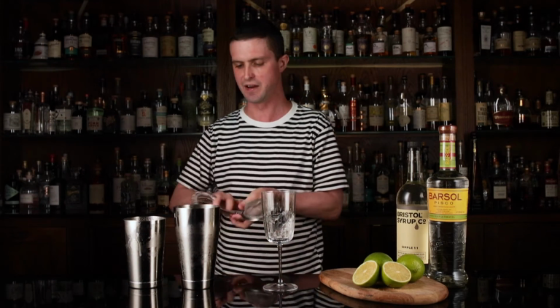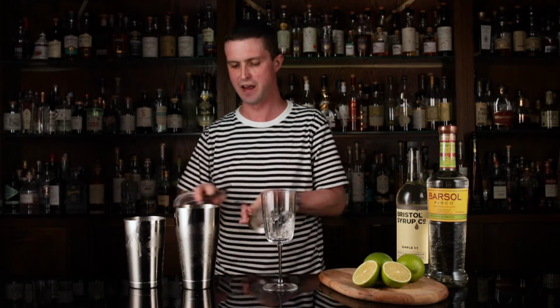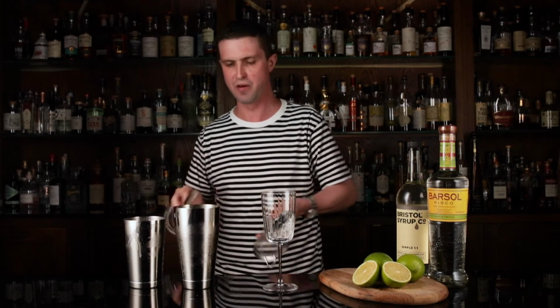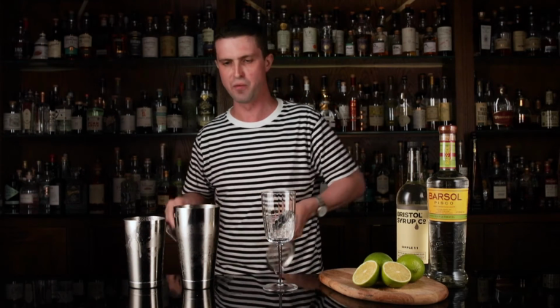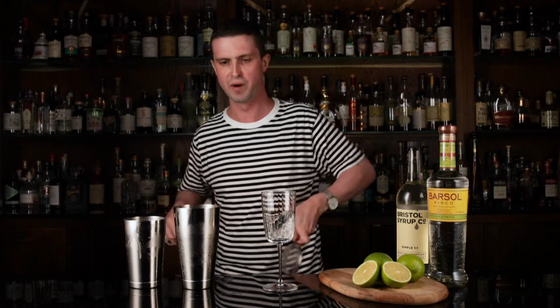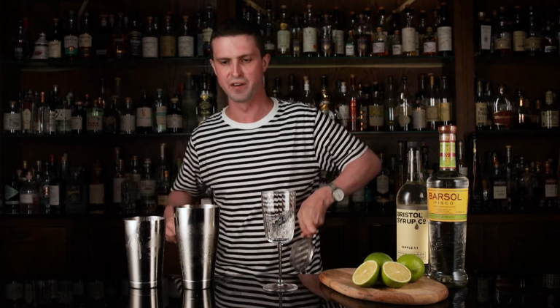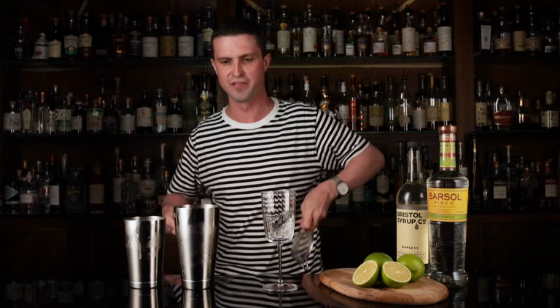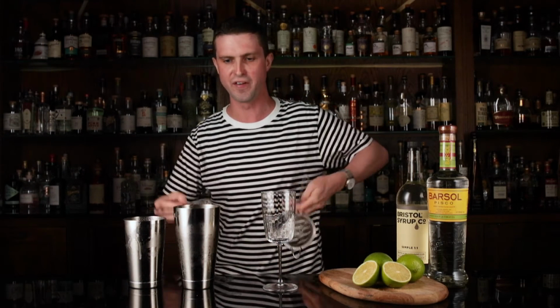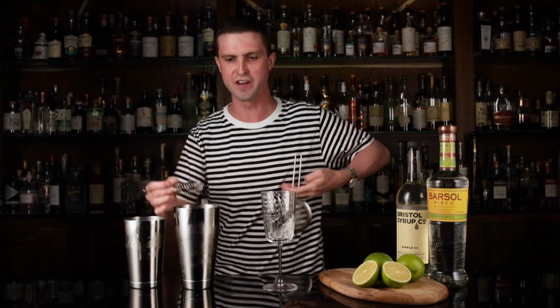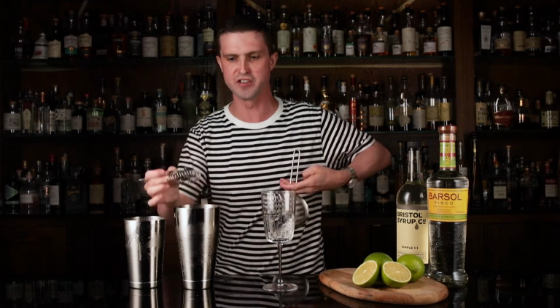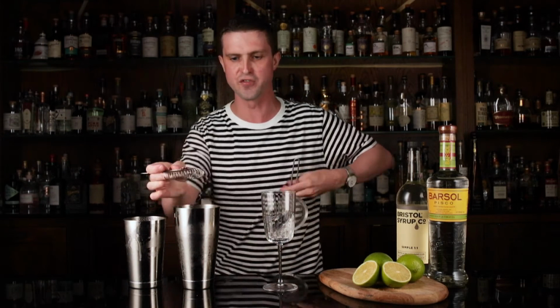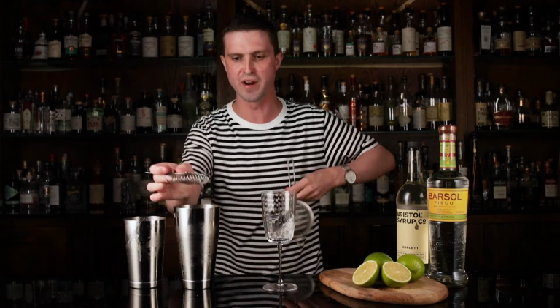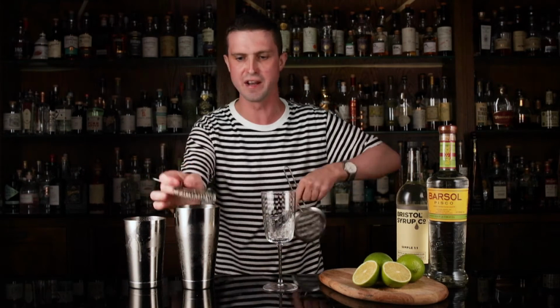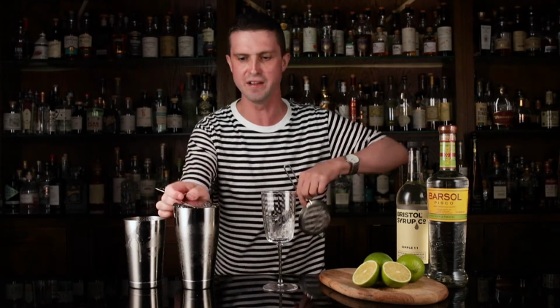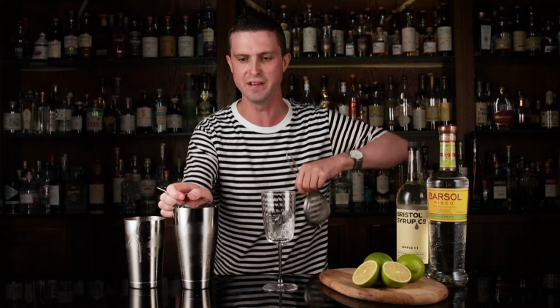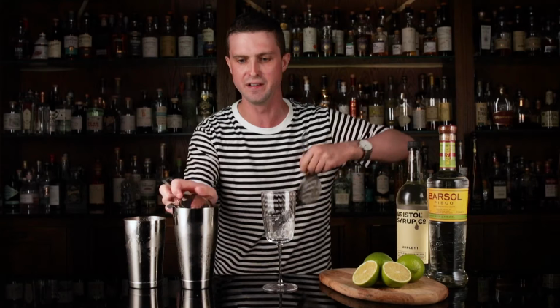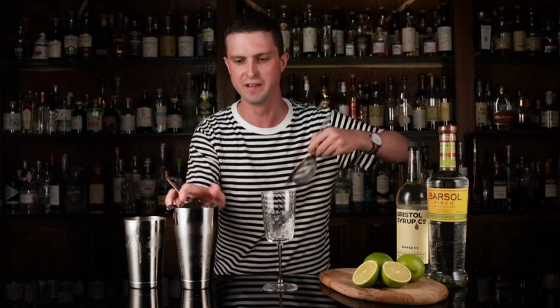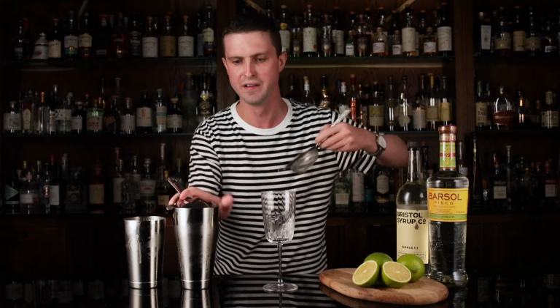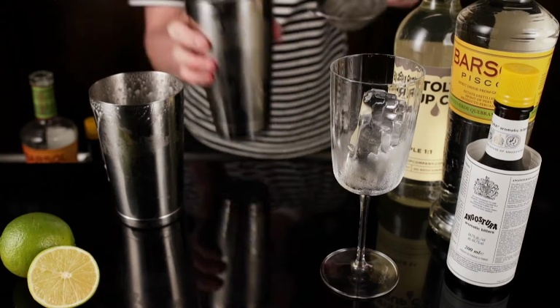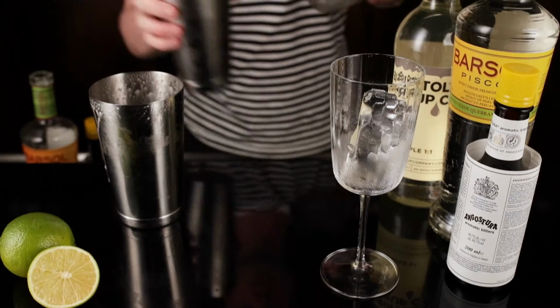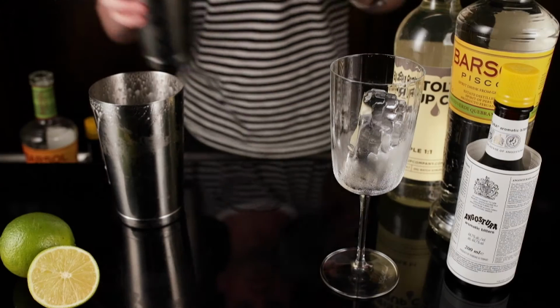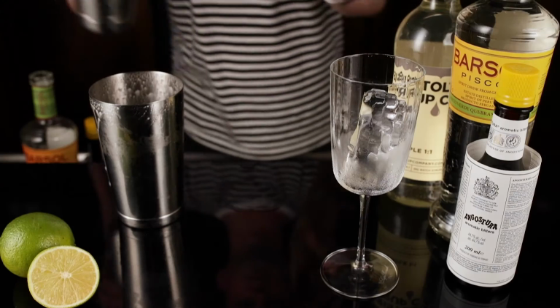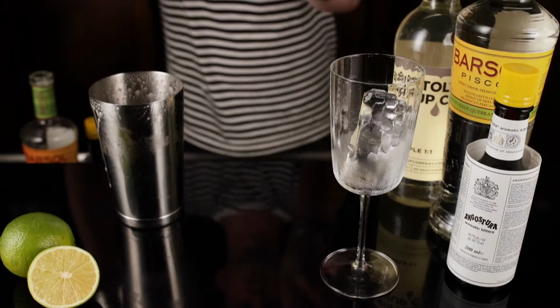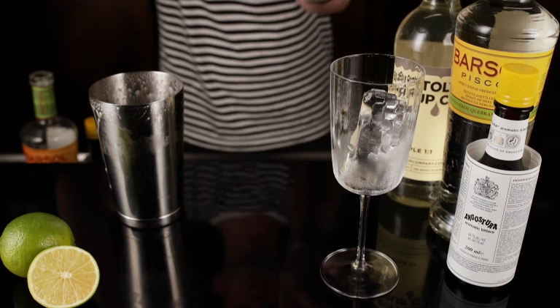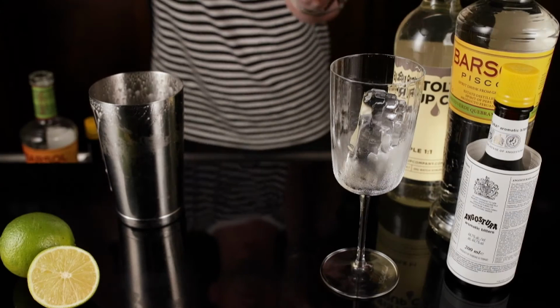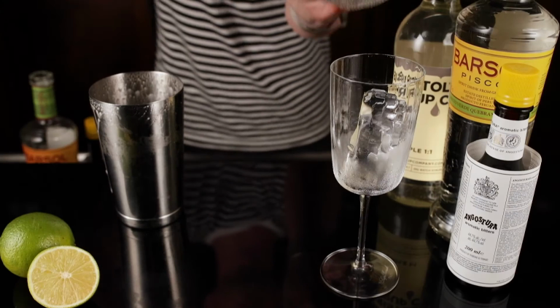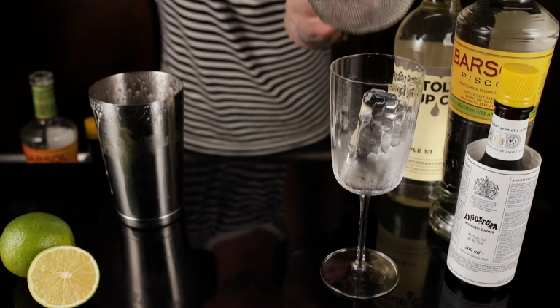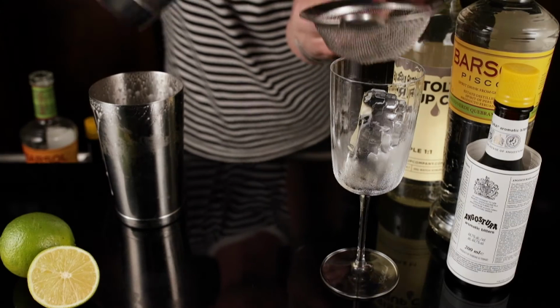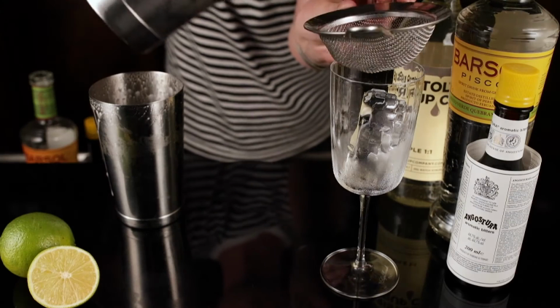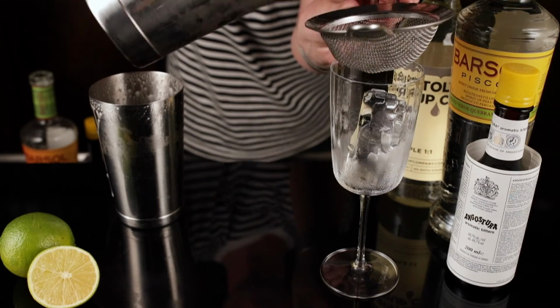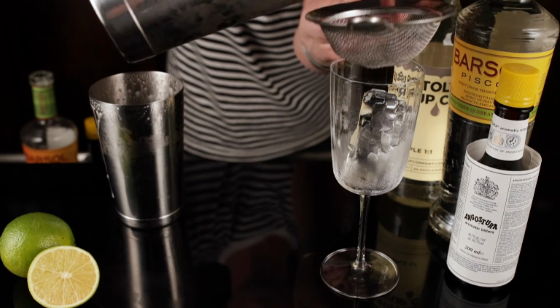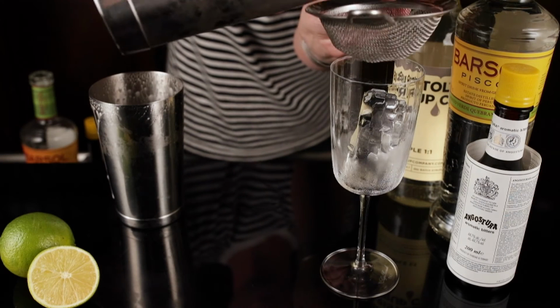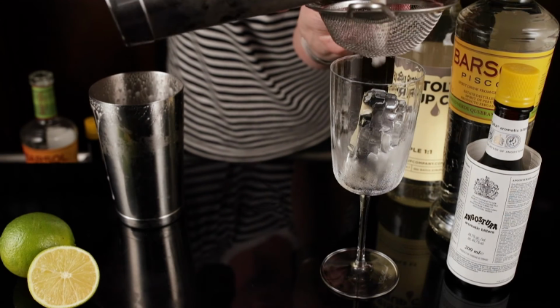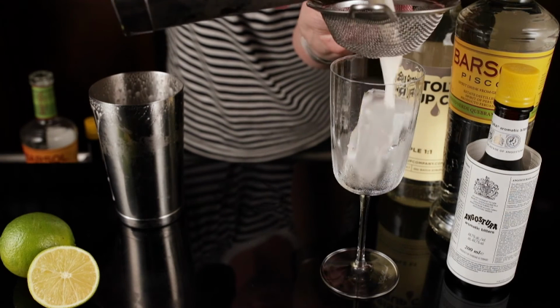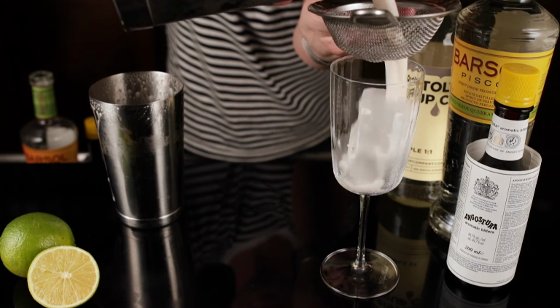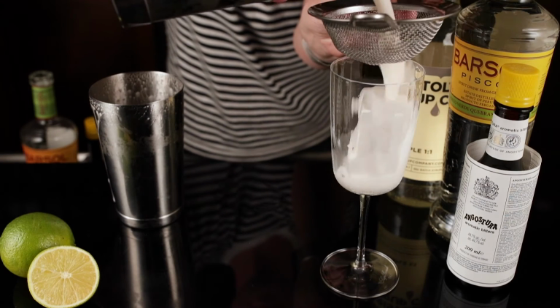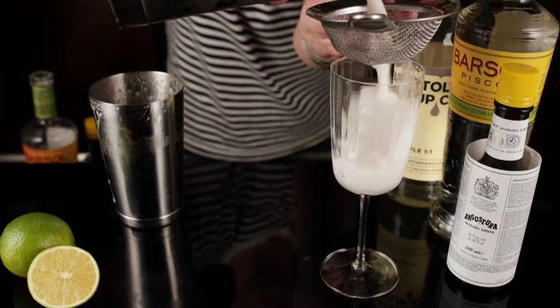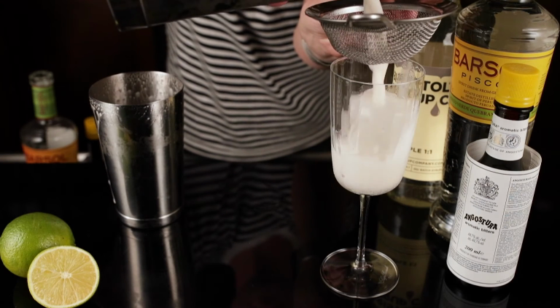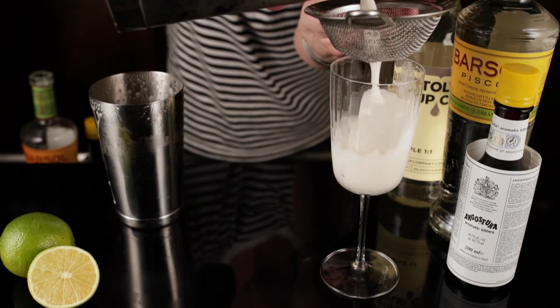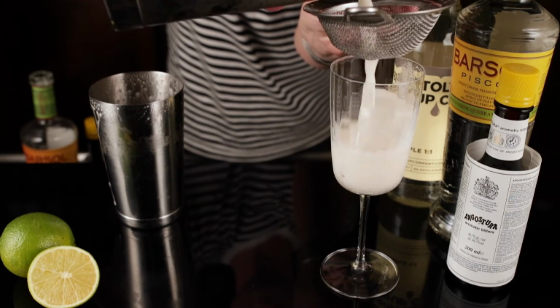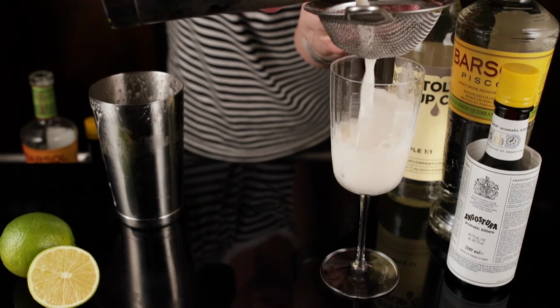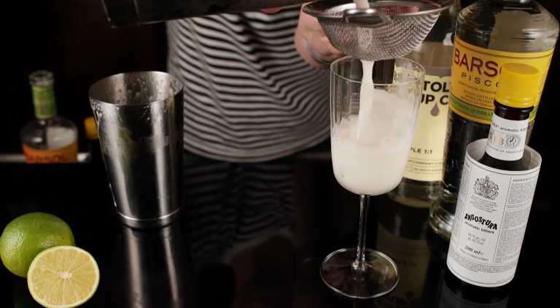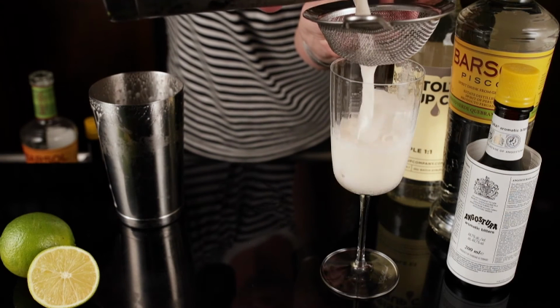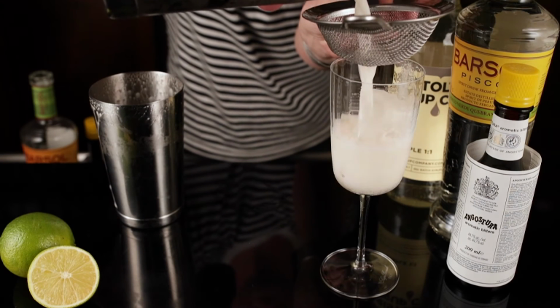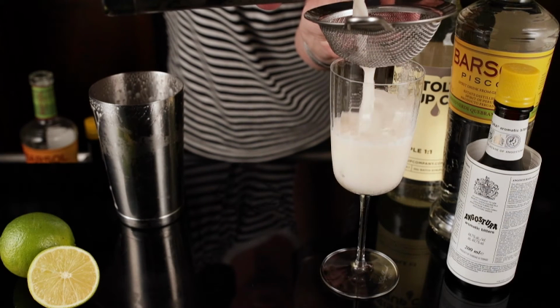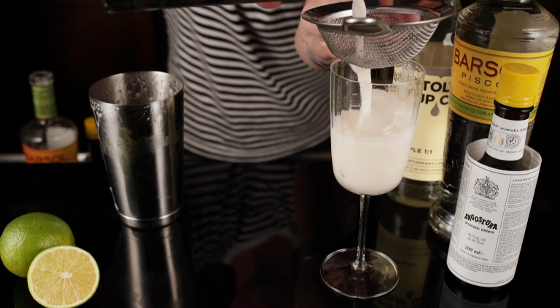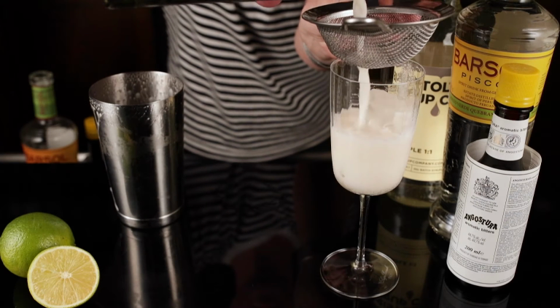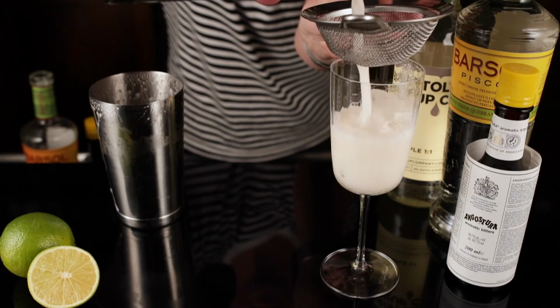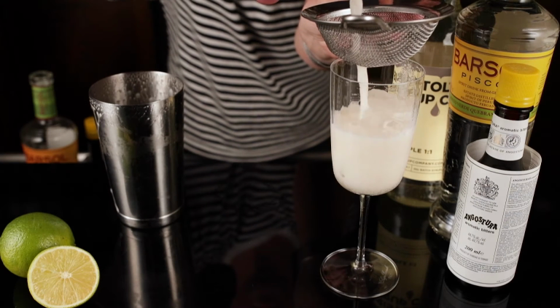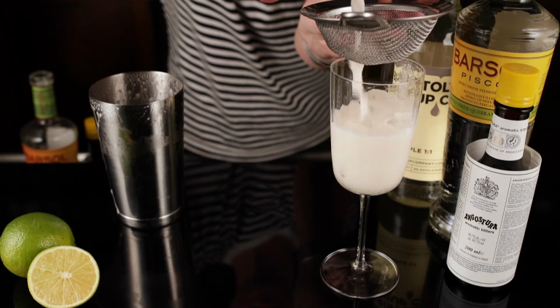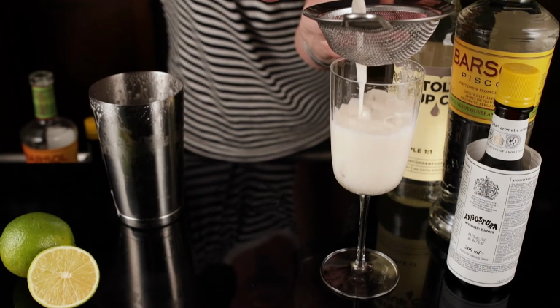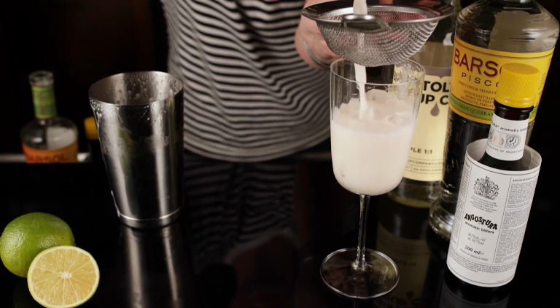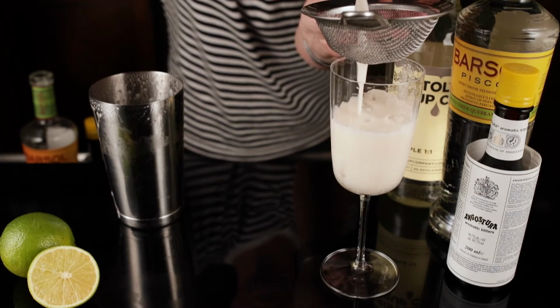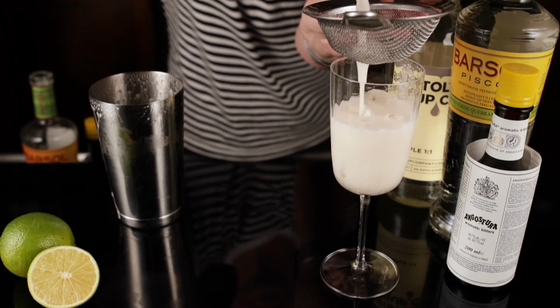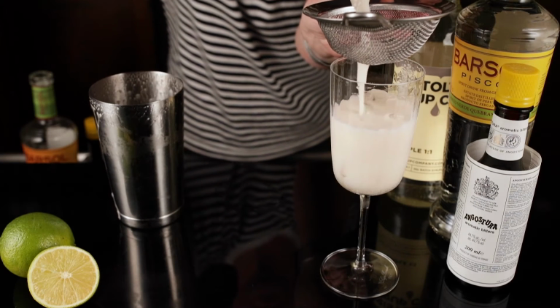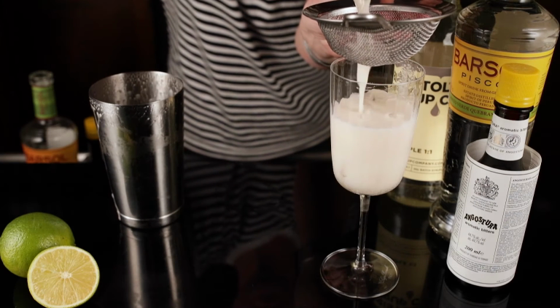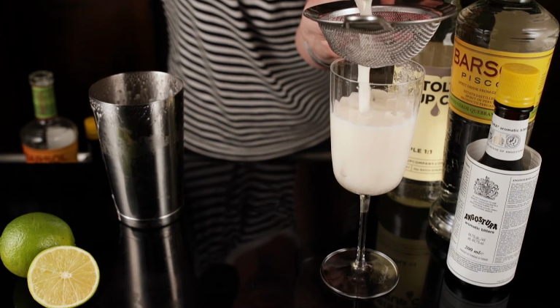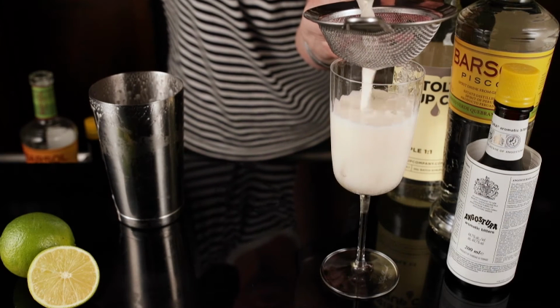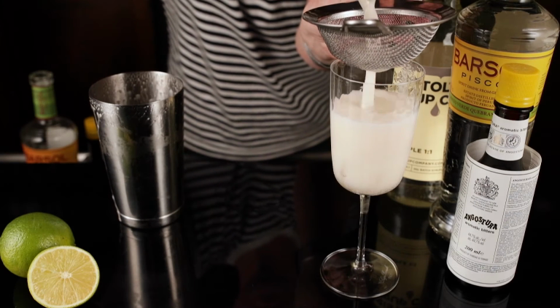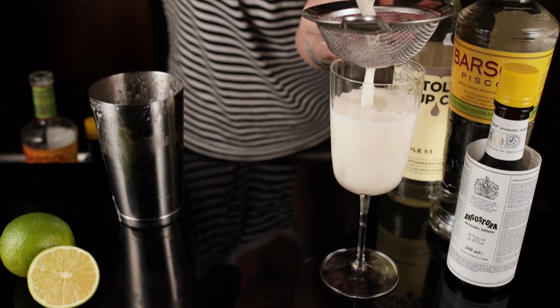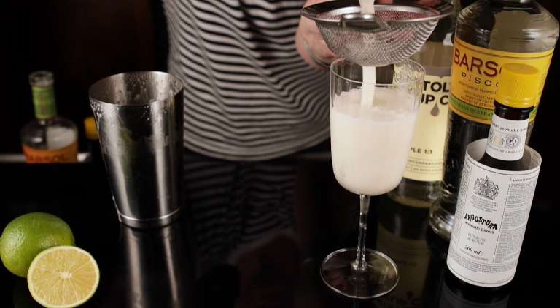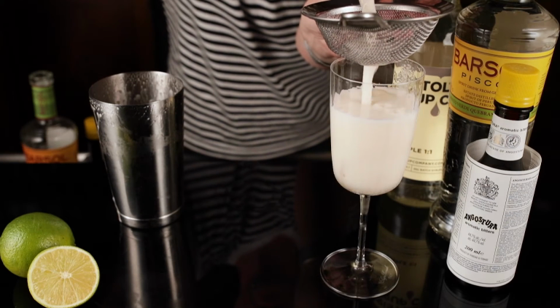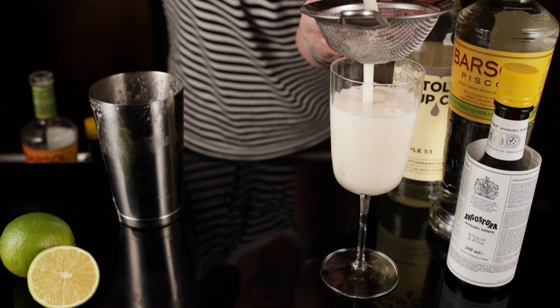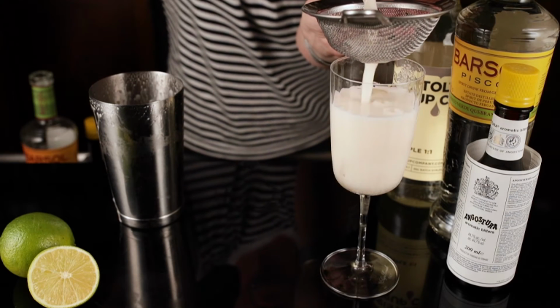Now we're going to fine strain it into our glass with just a little piece of ice here just to keep it nice and cool.